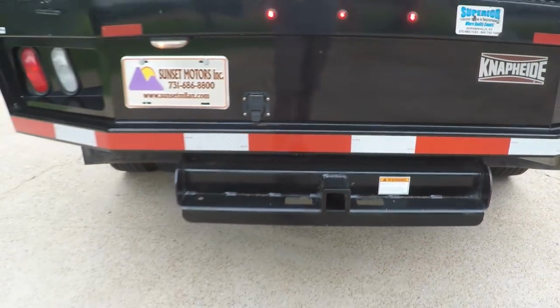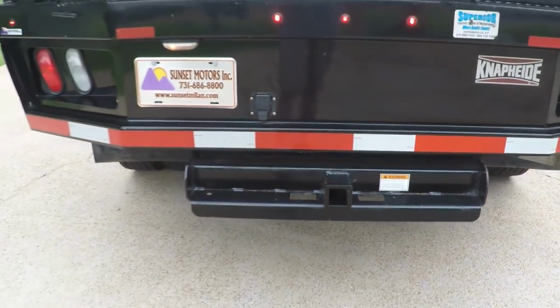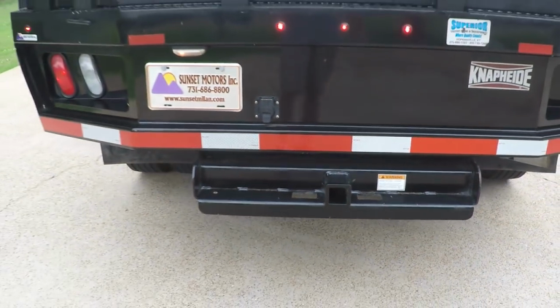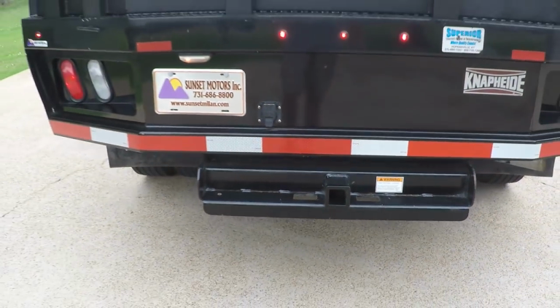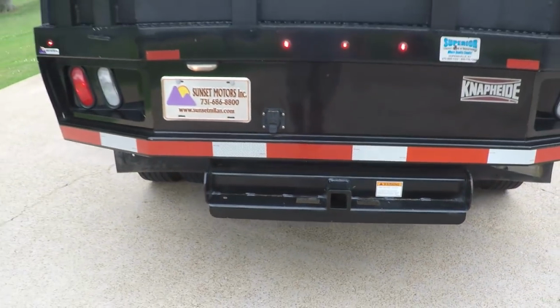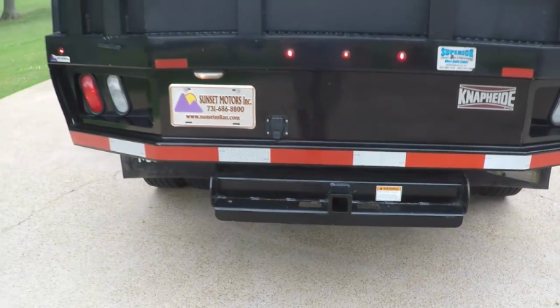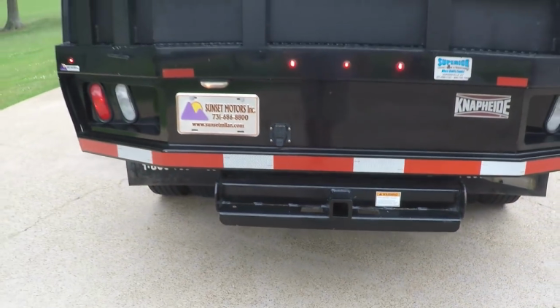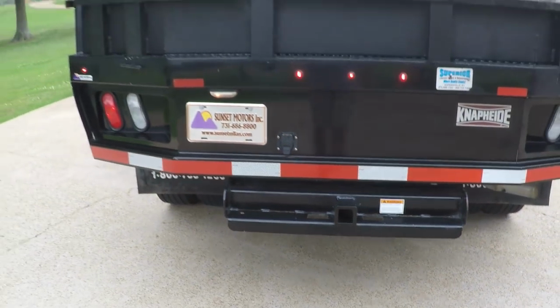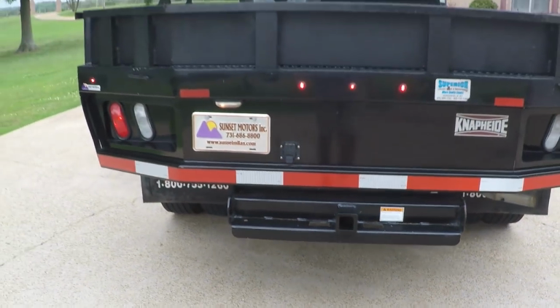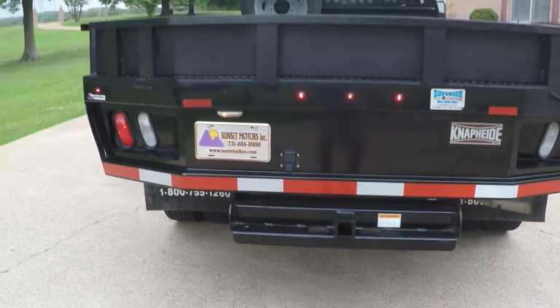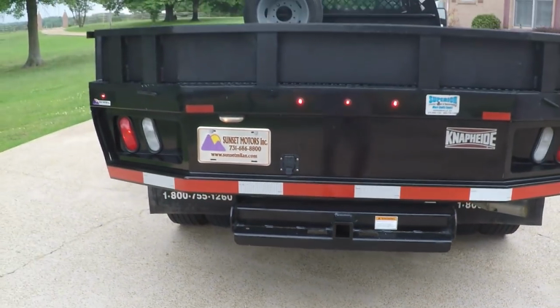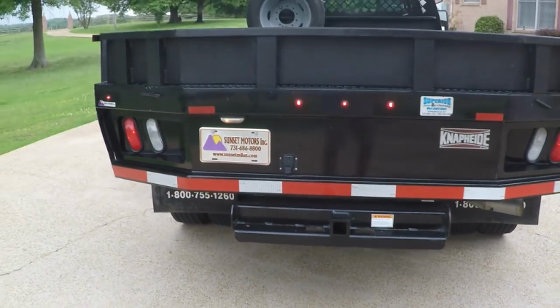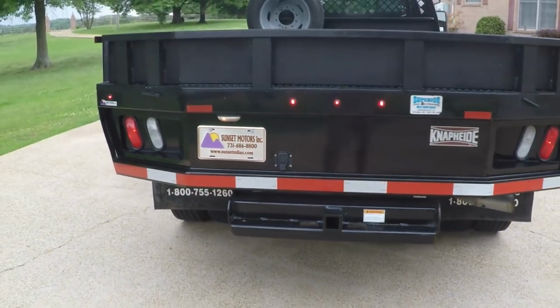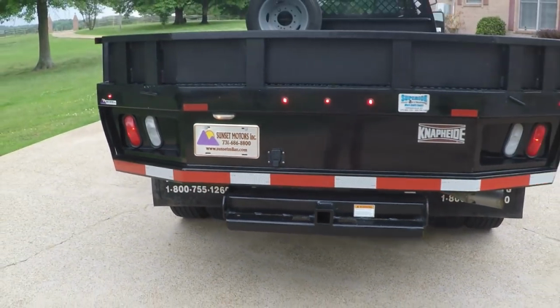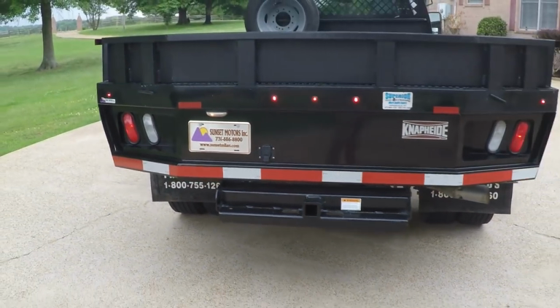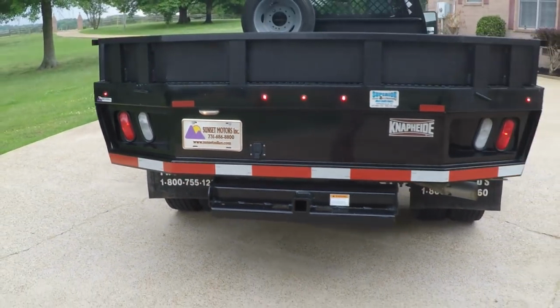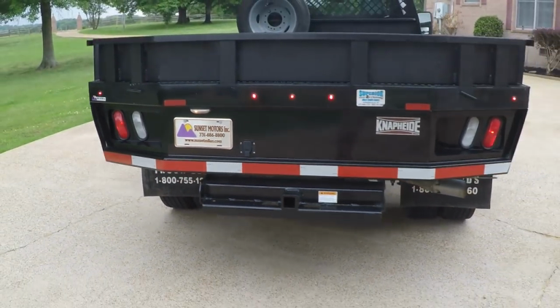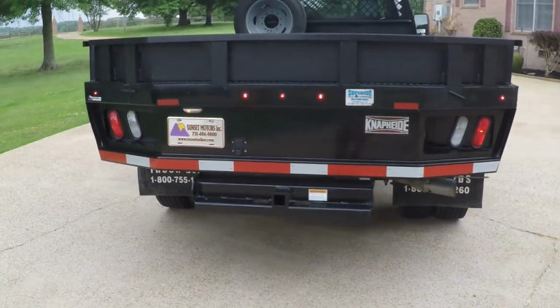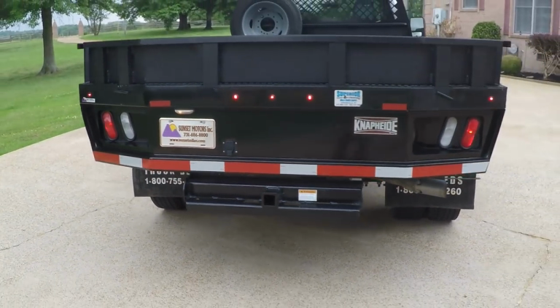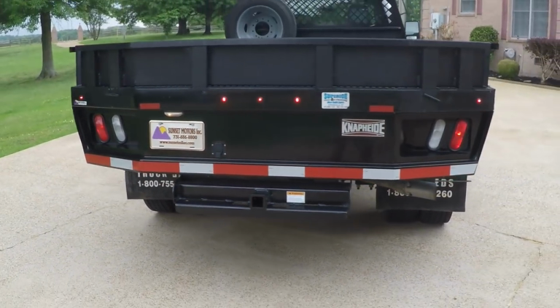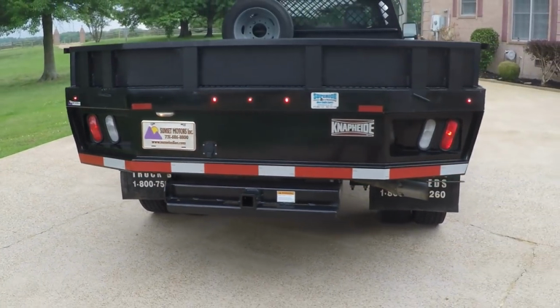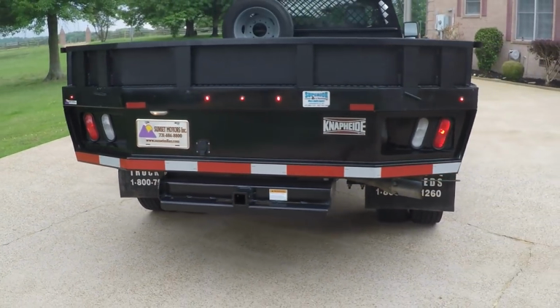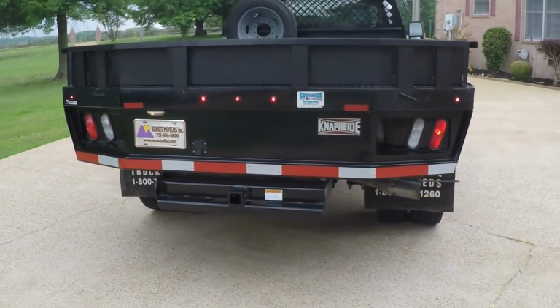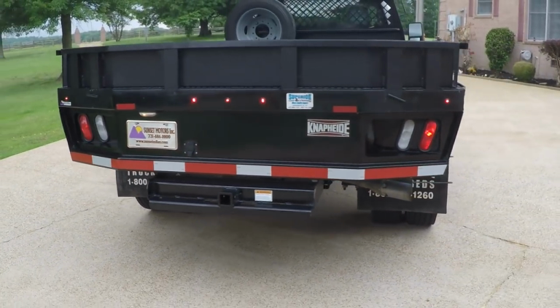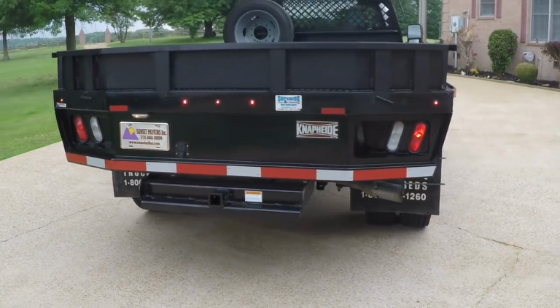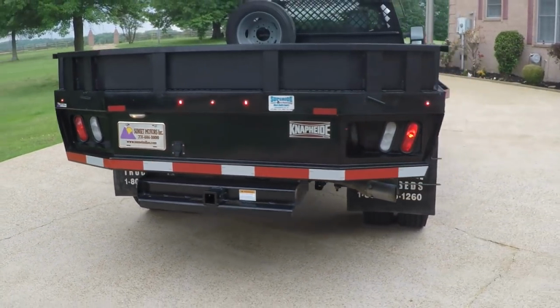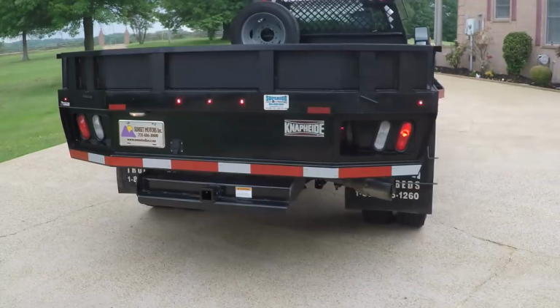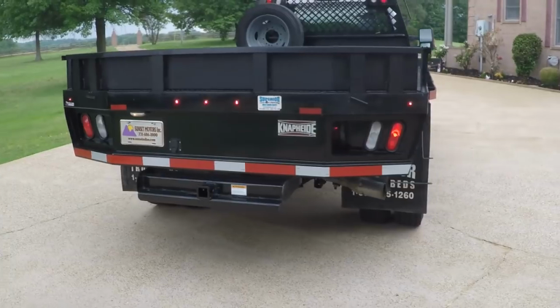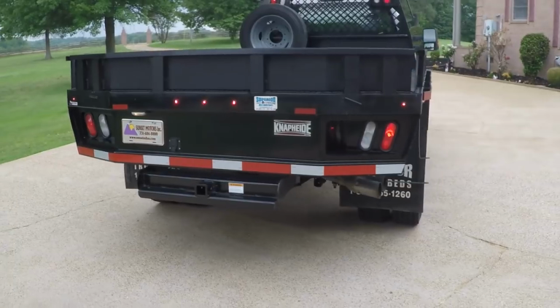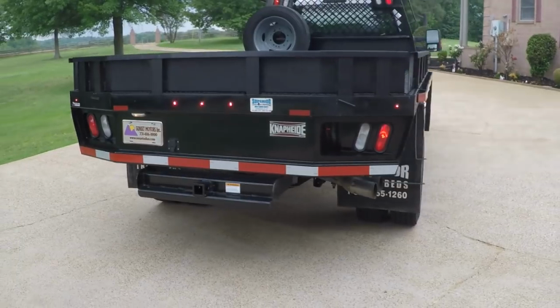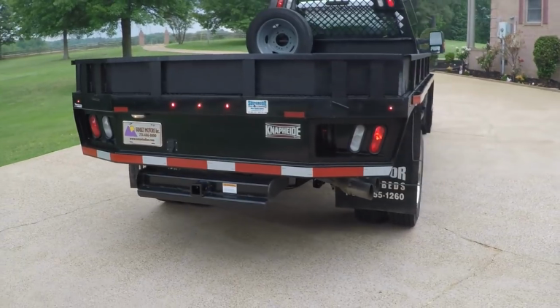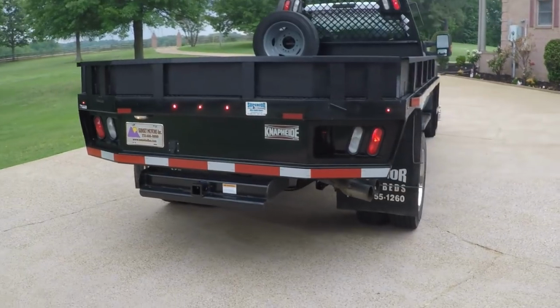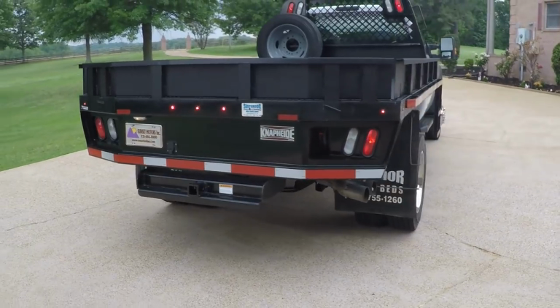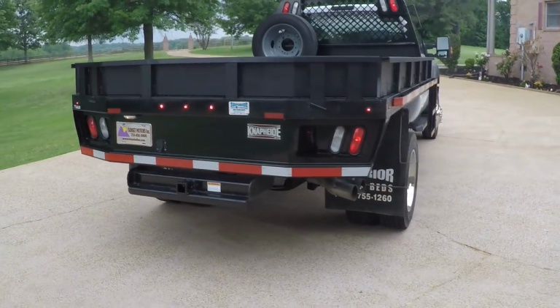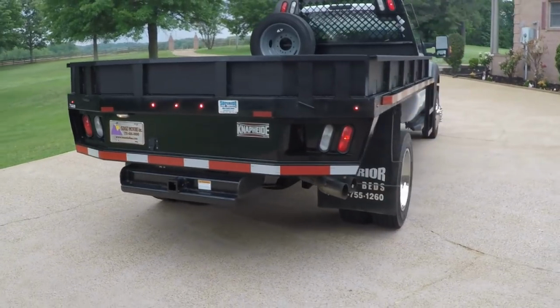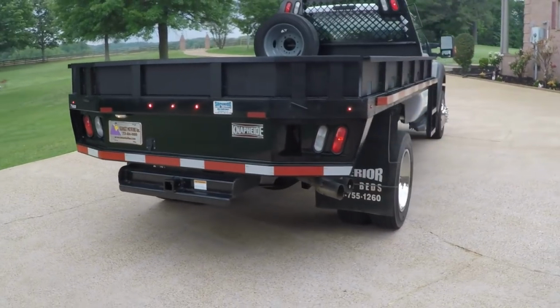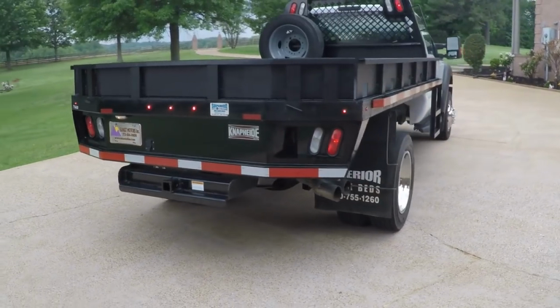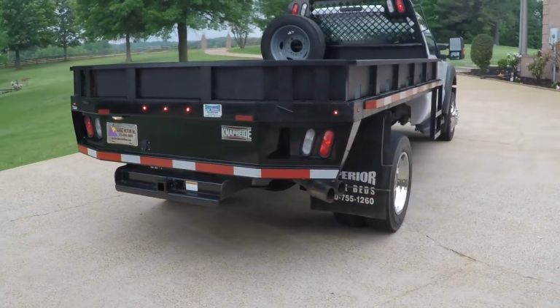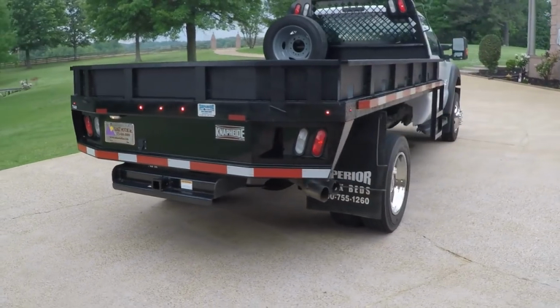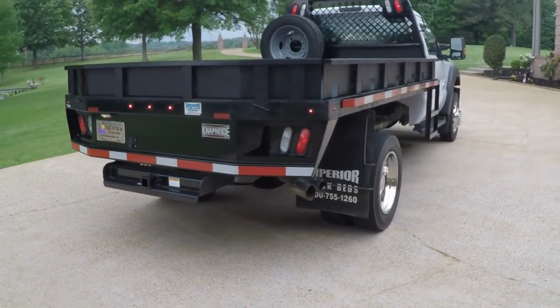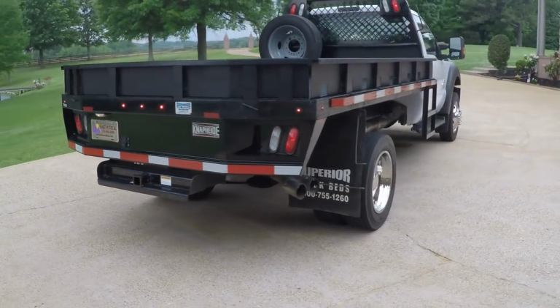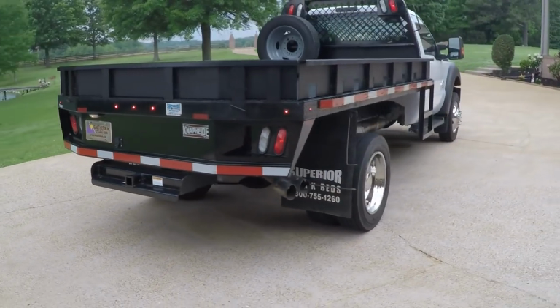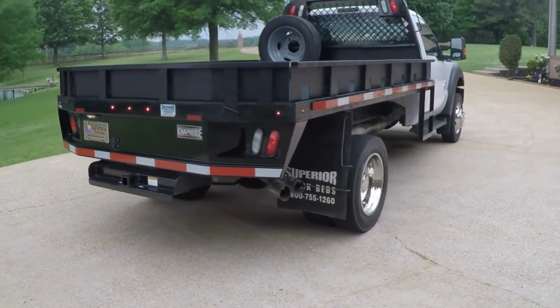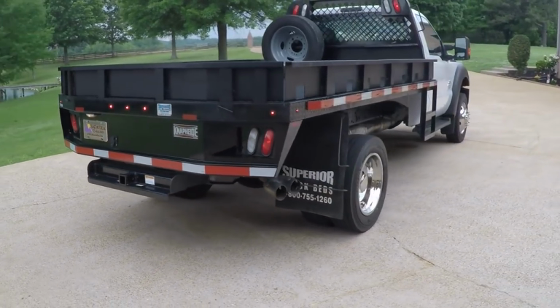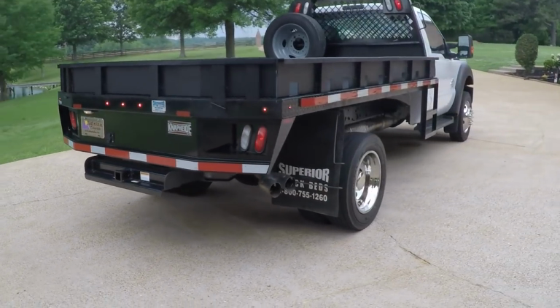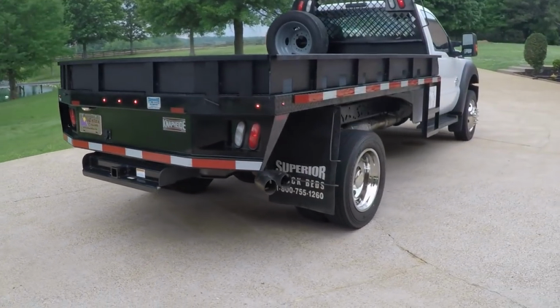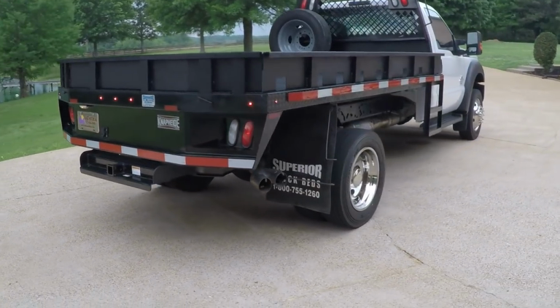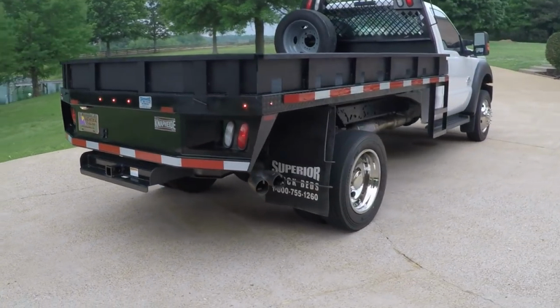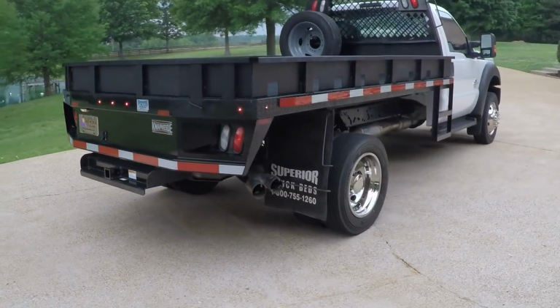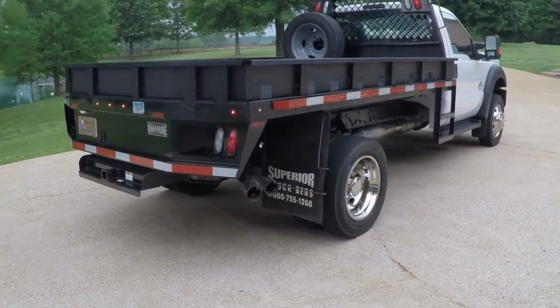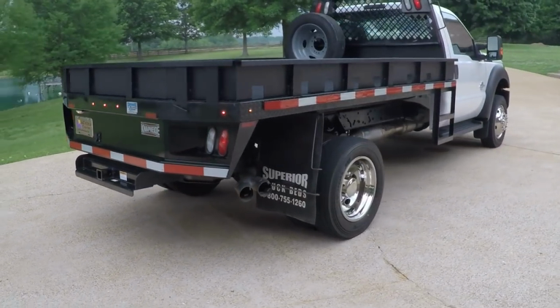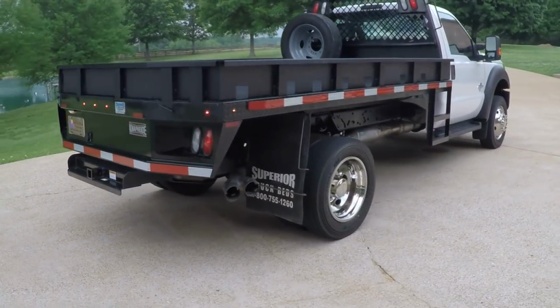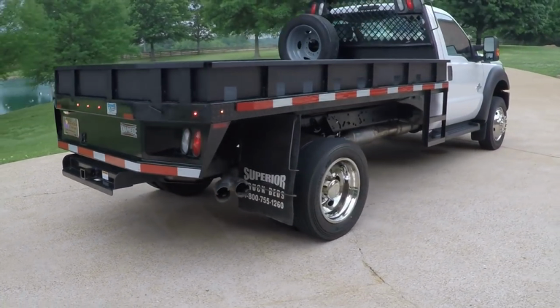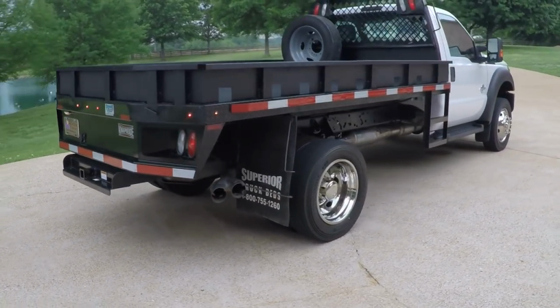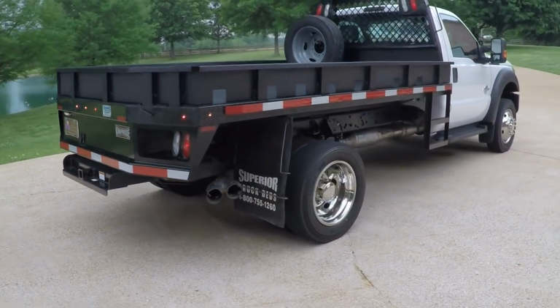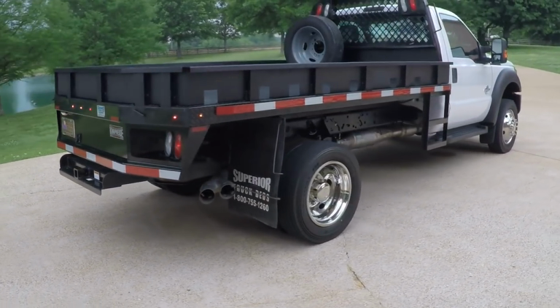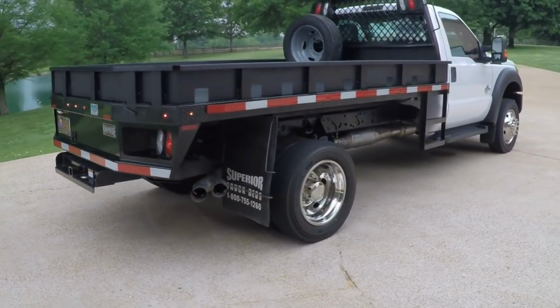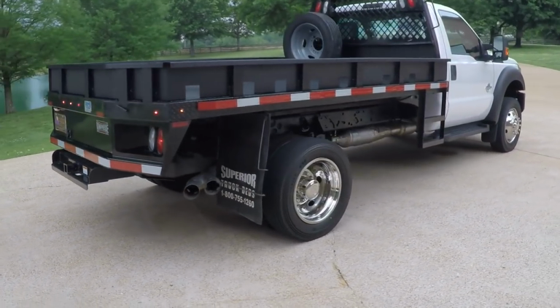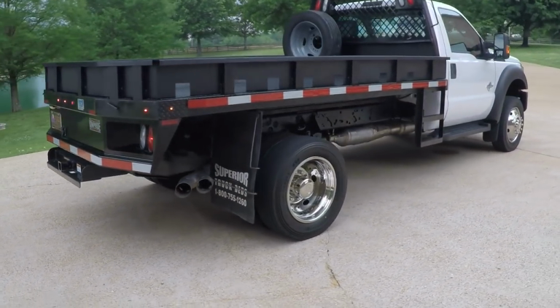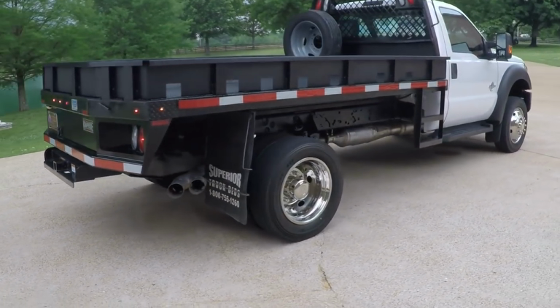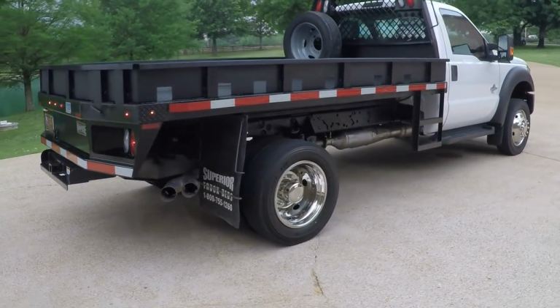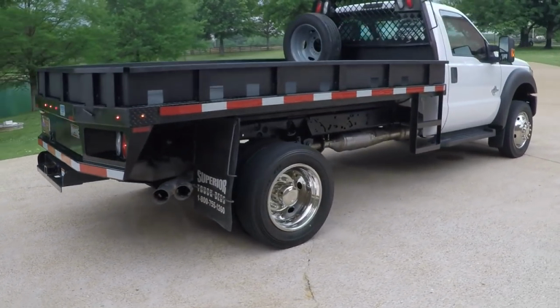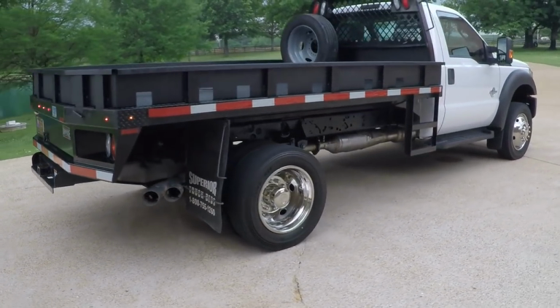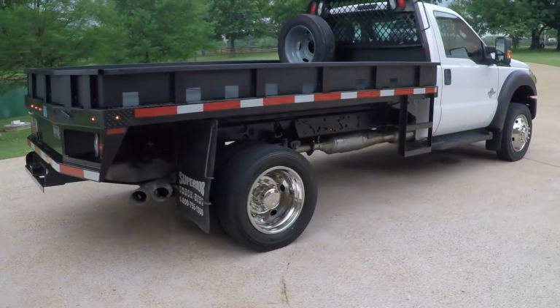It's got the trailer brake controller. Nice truck. Some nice Michelin tires.